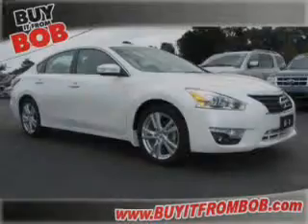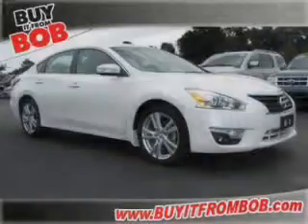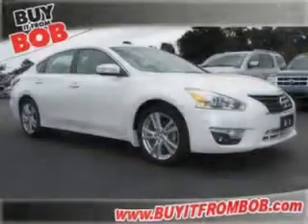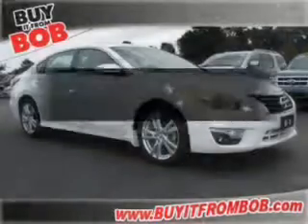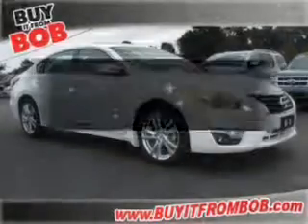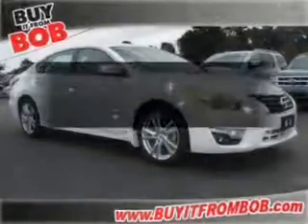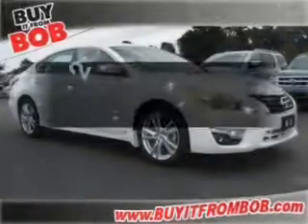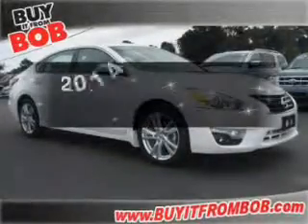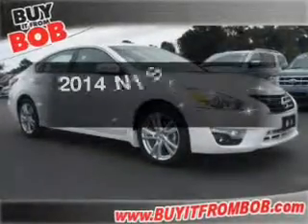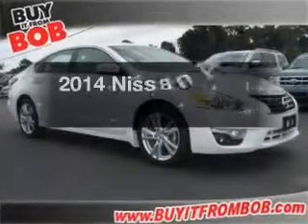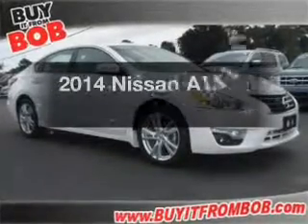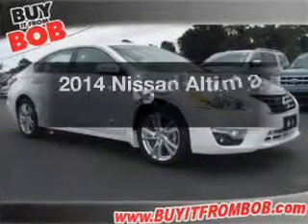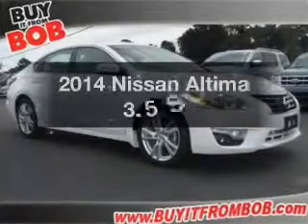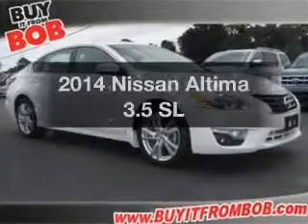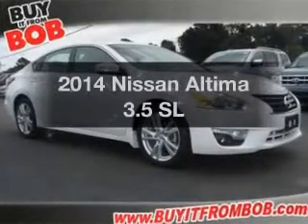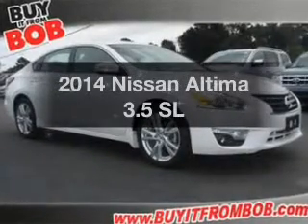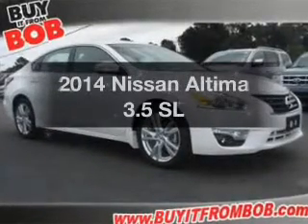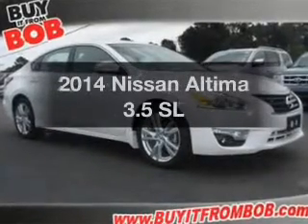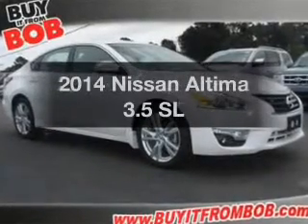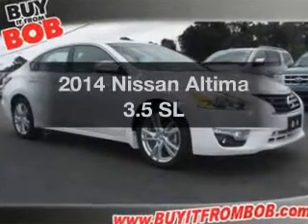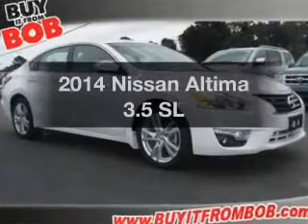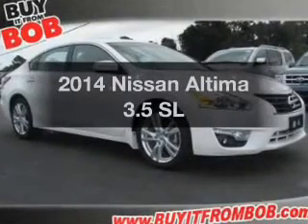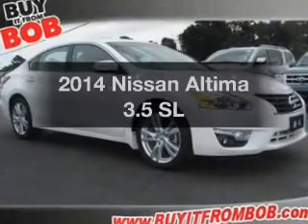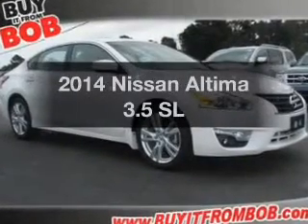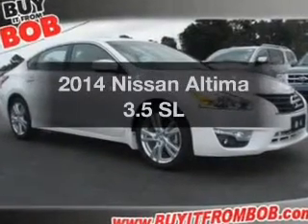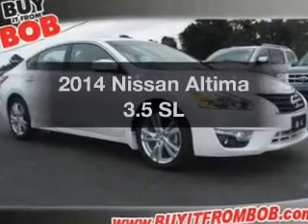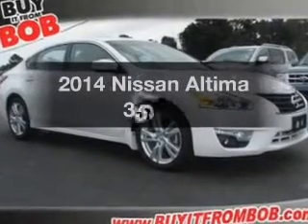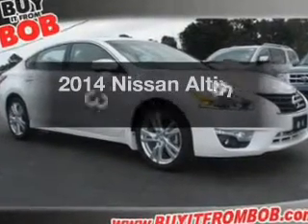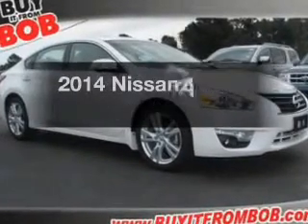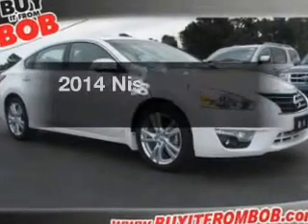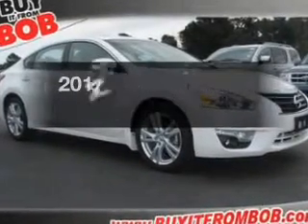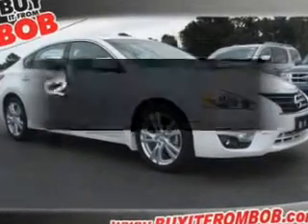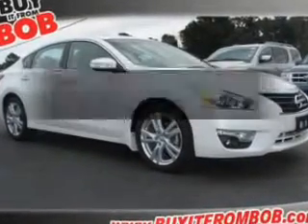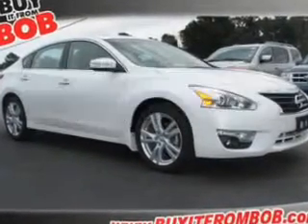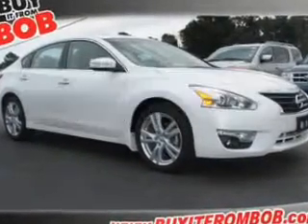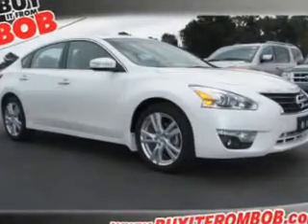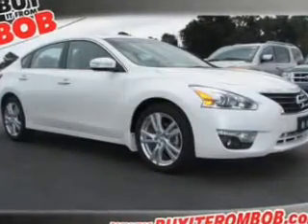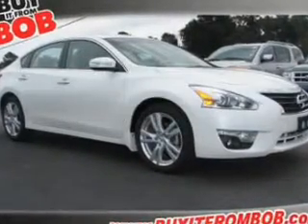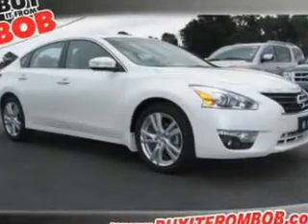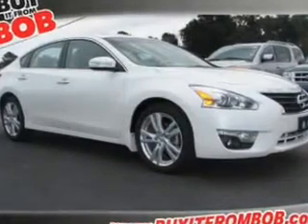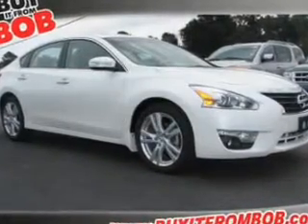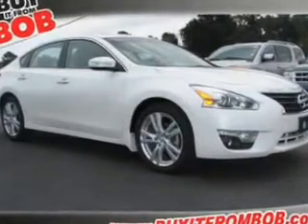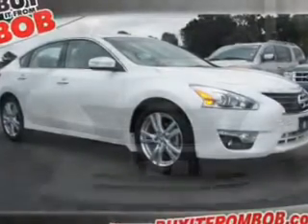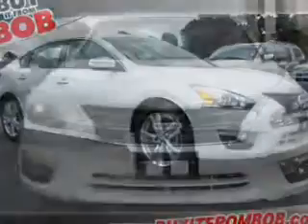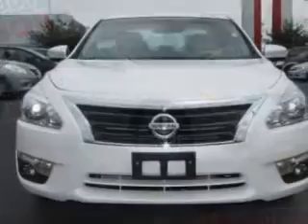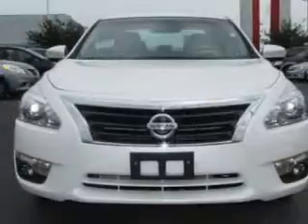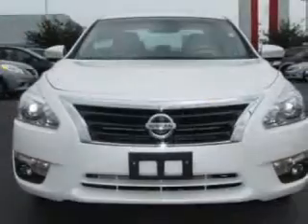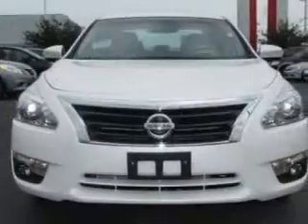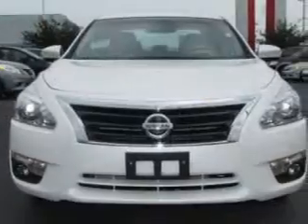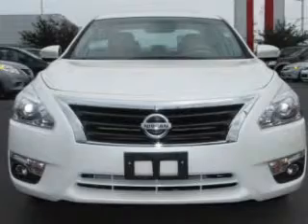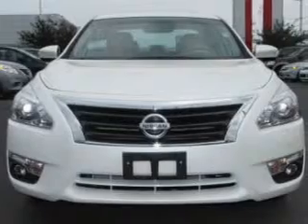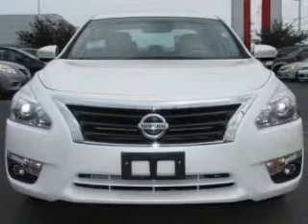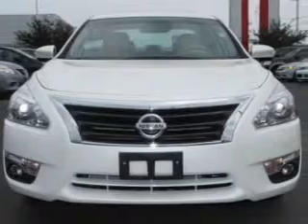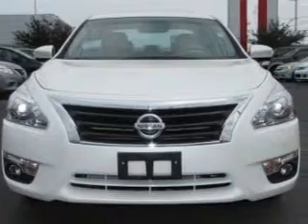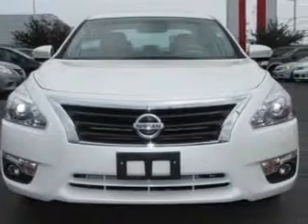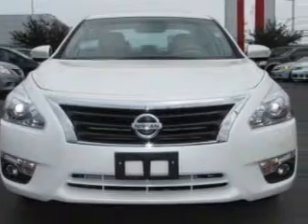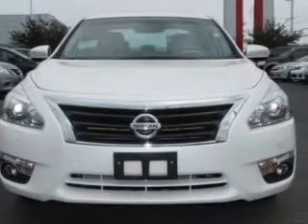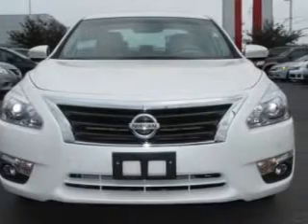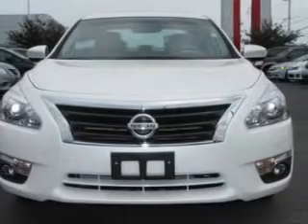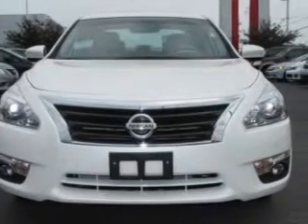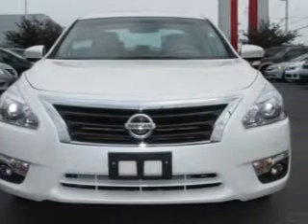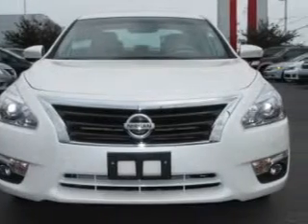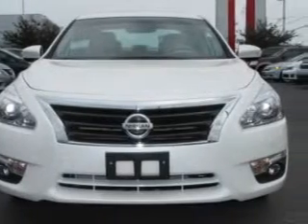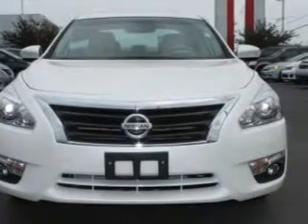Presenting the 2014 Nissan Altima. Travel the roads in style and comfort in this great vehicle.